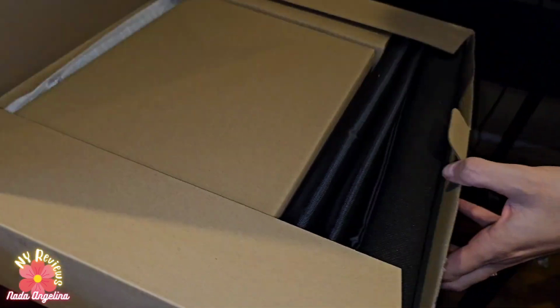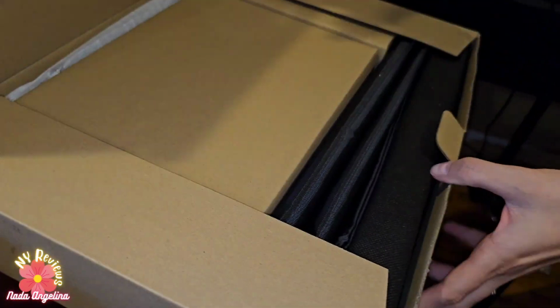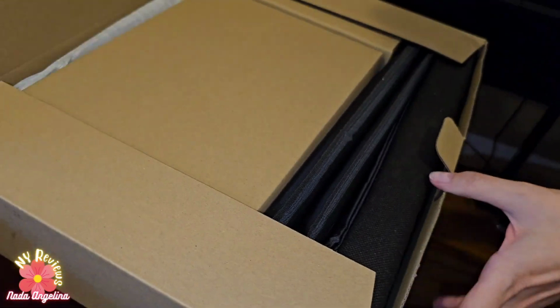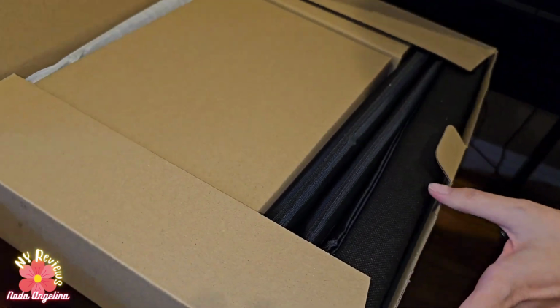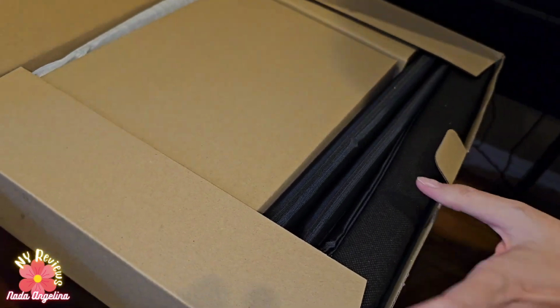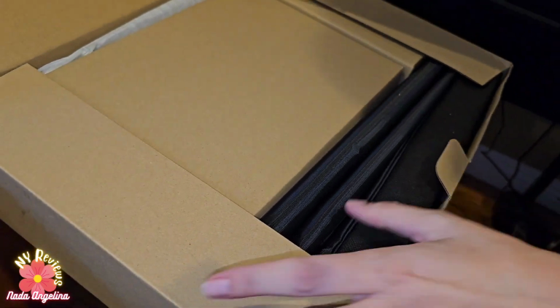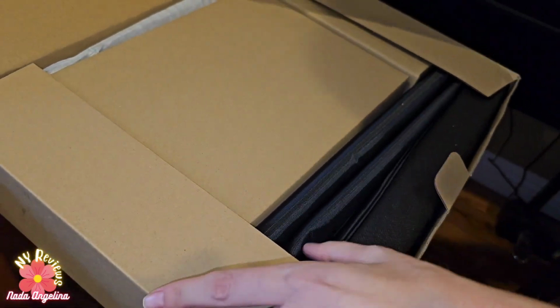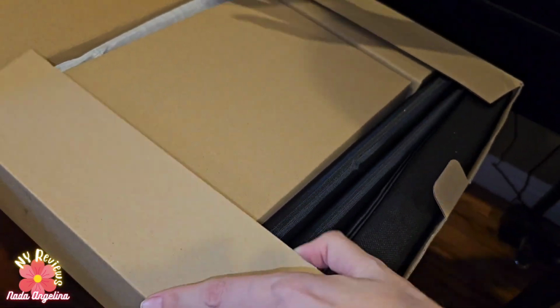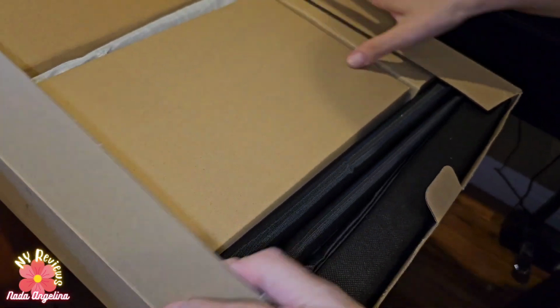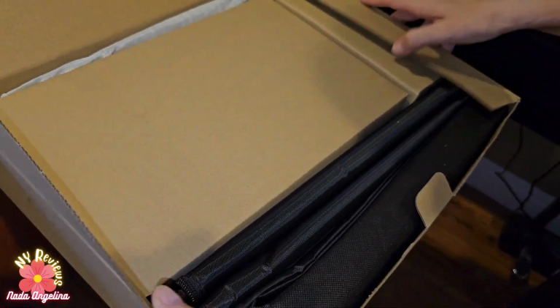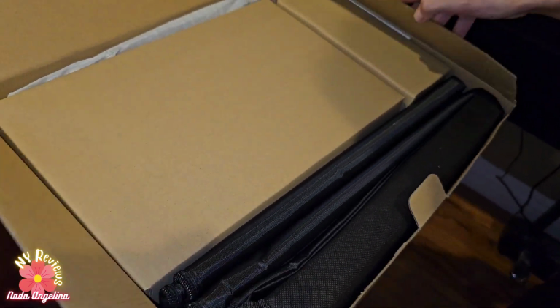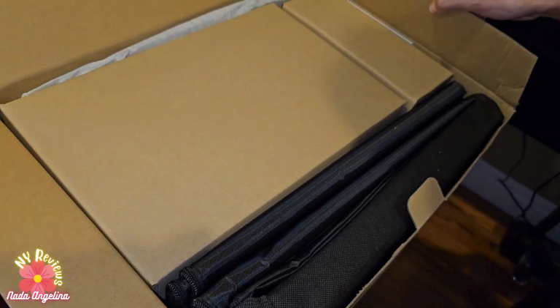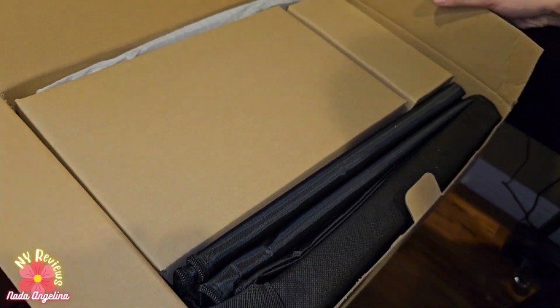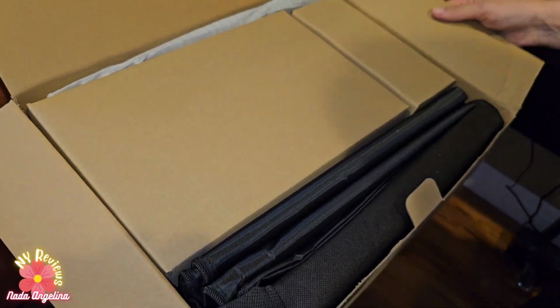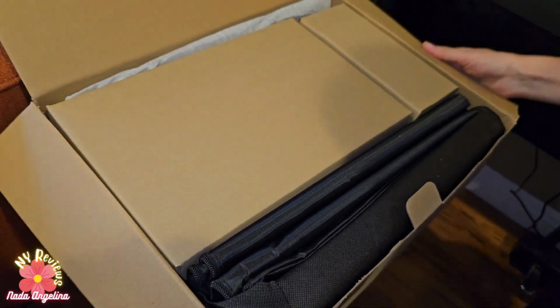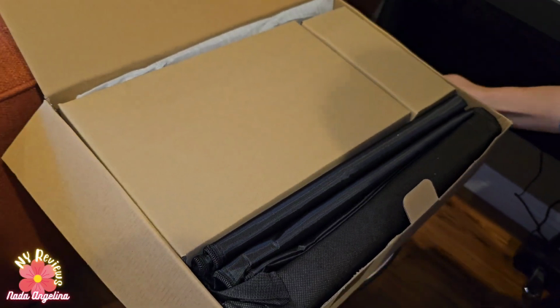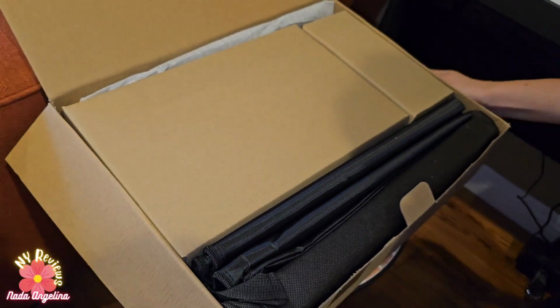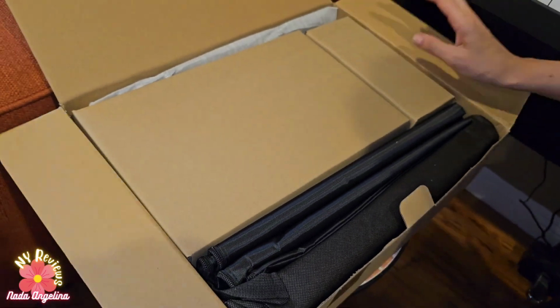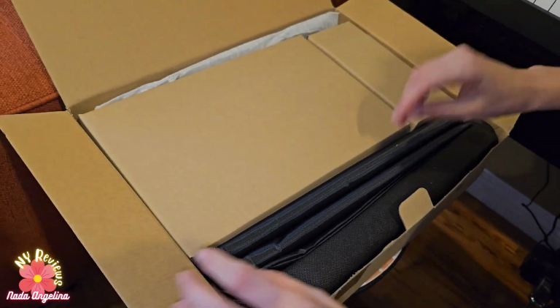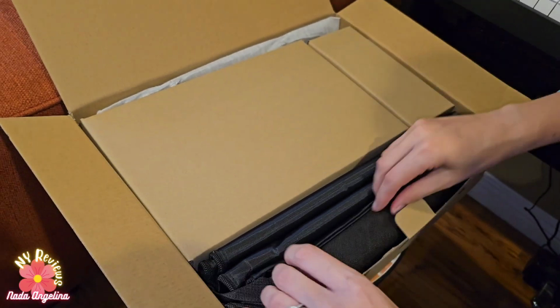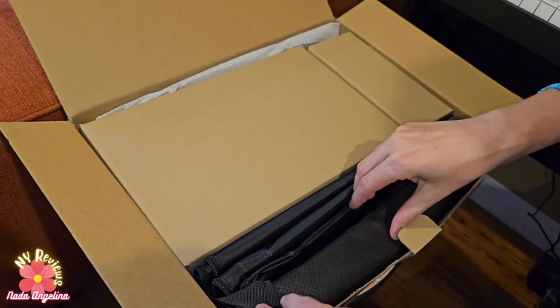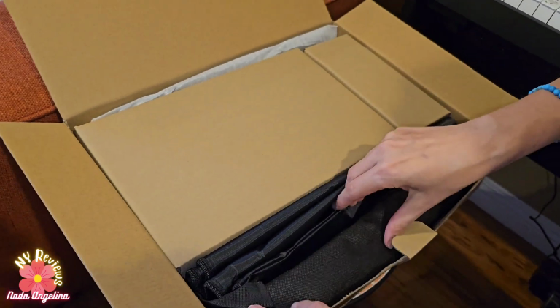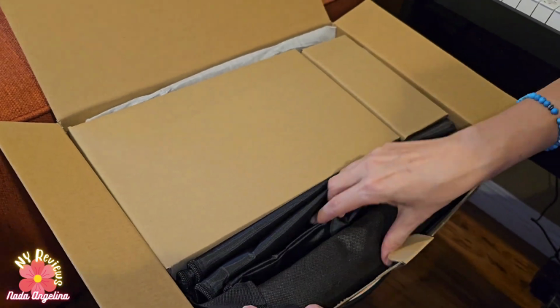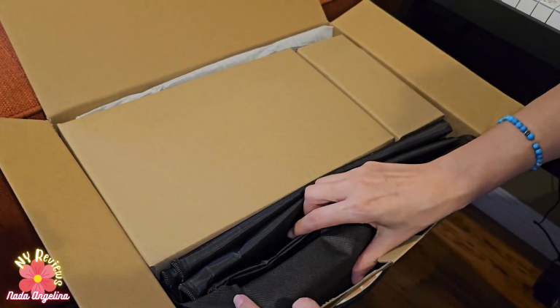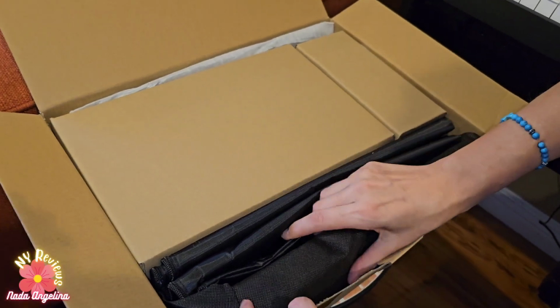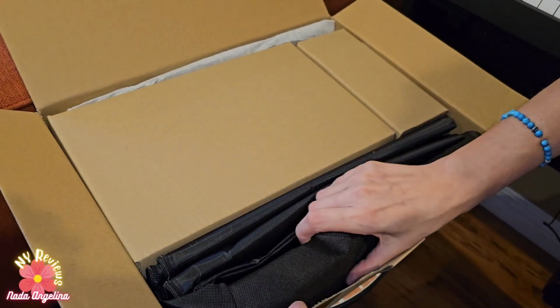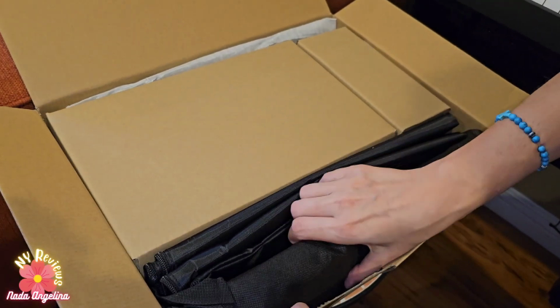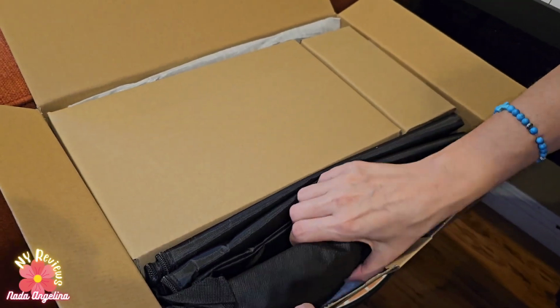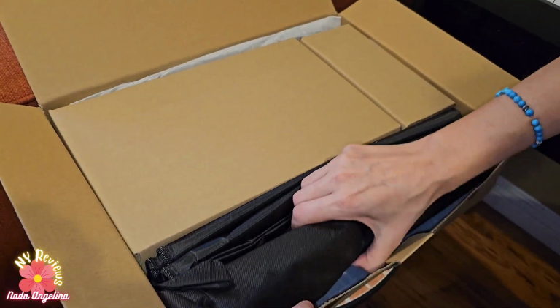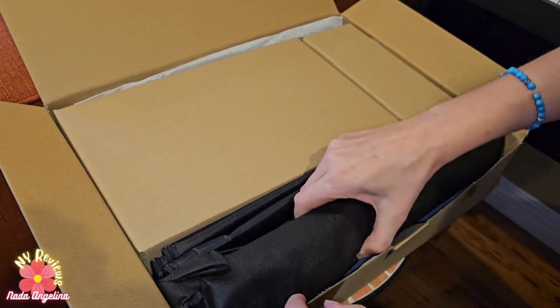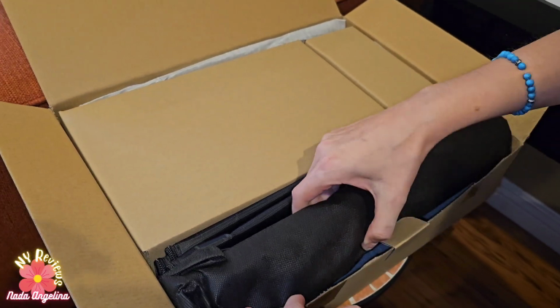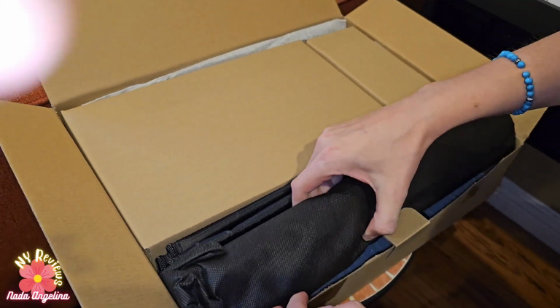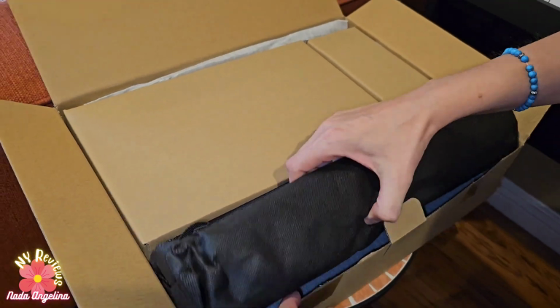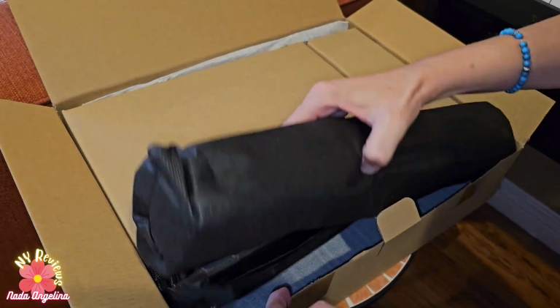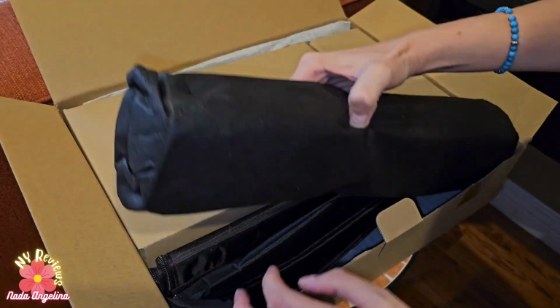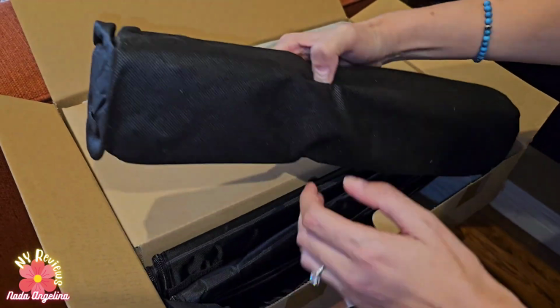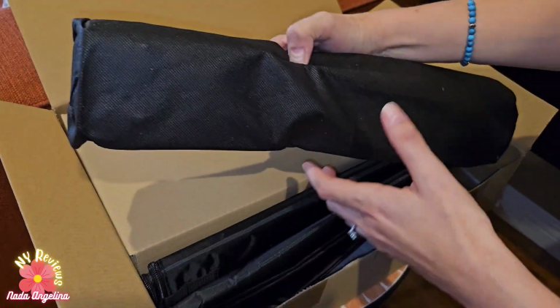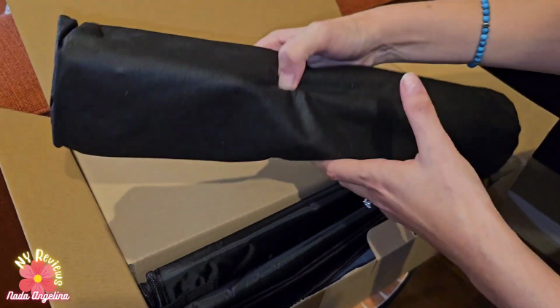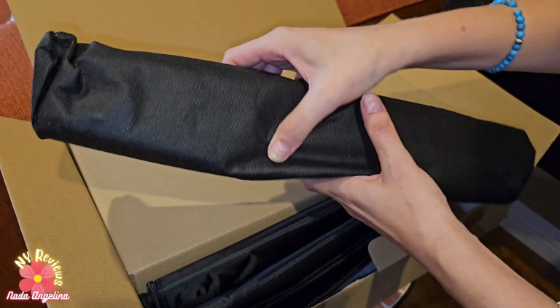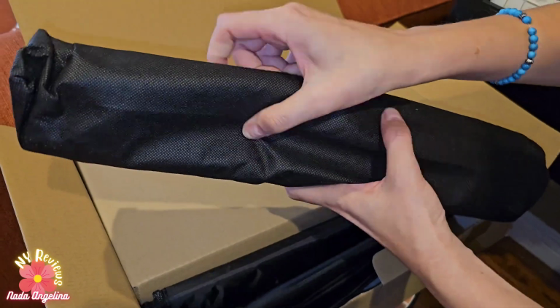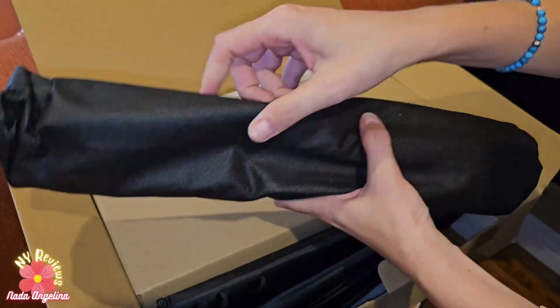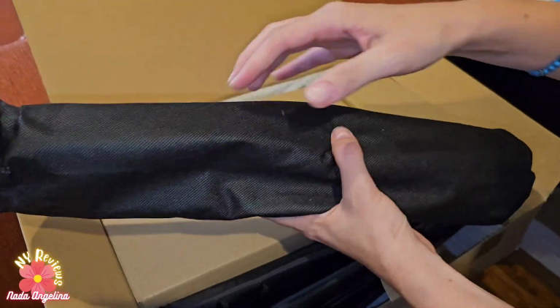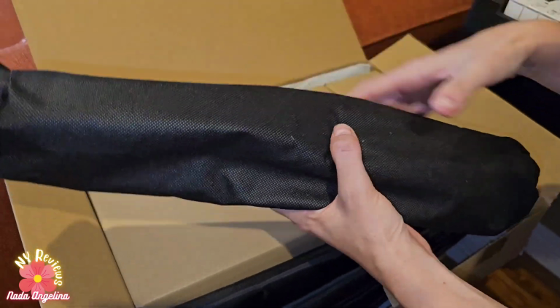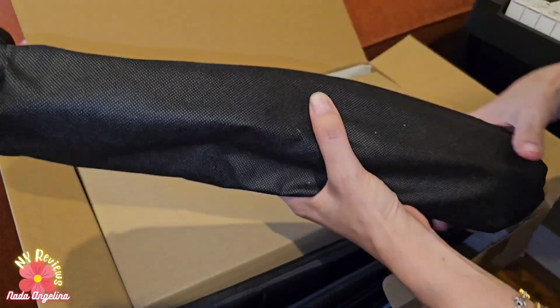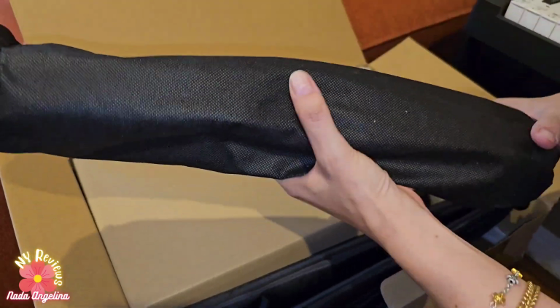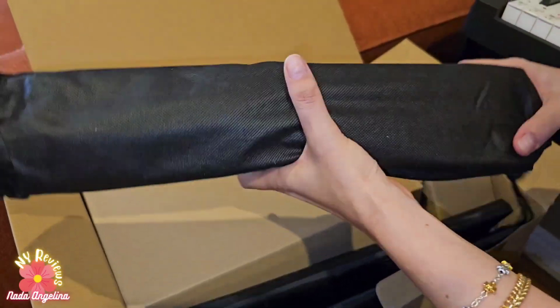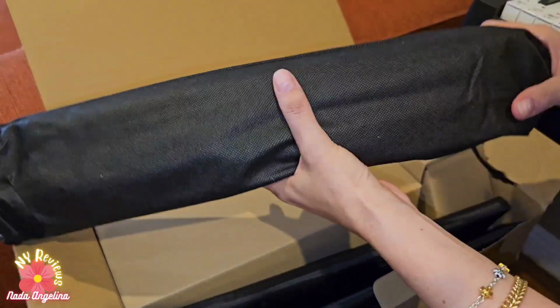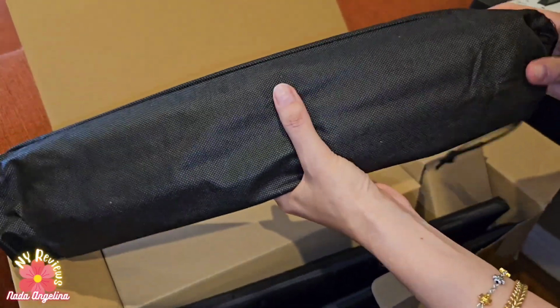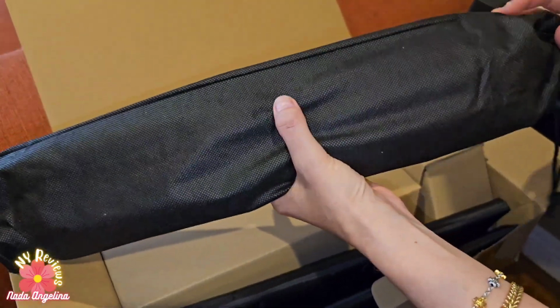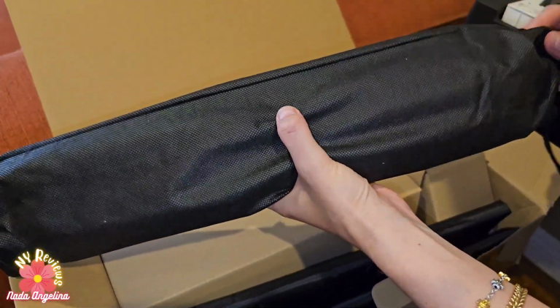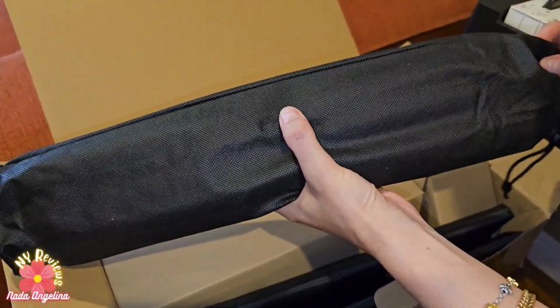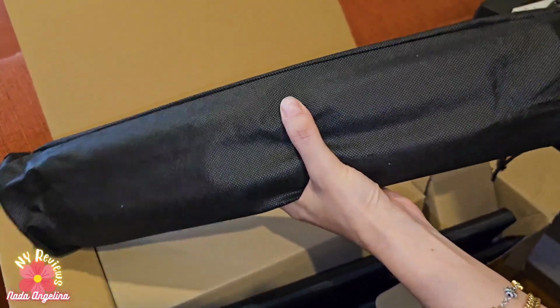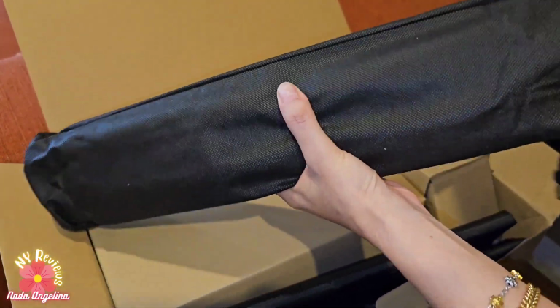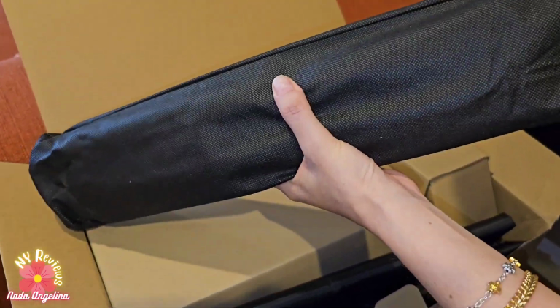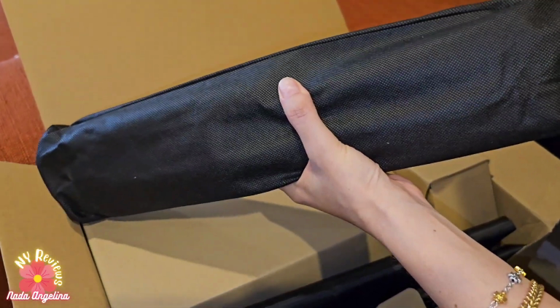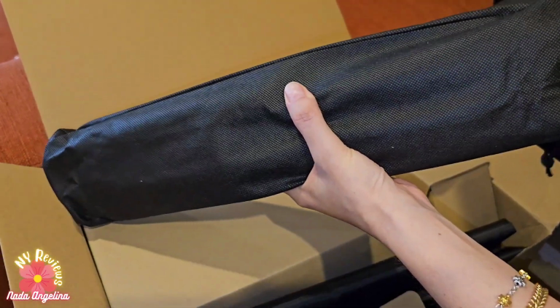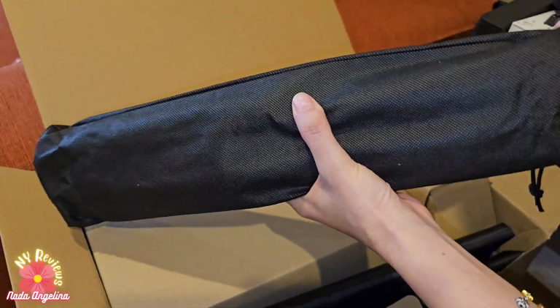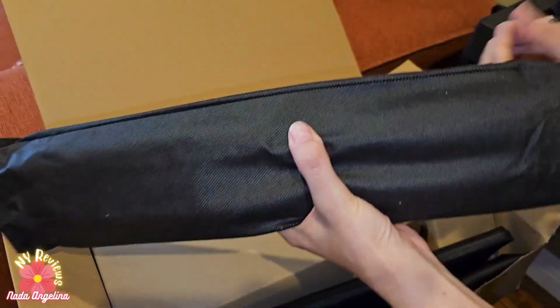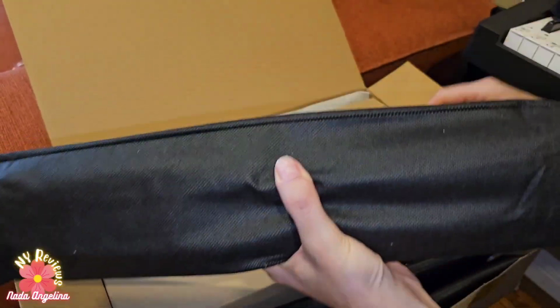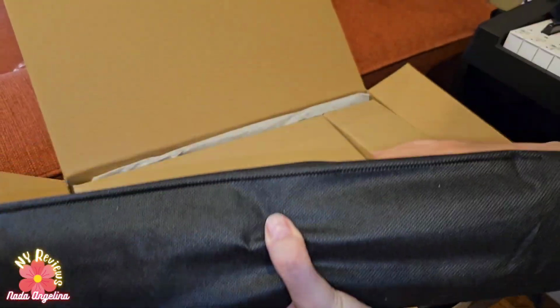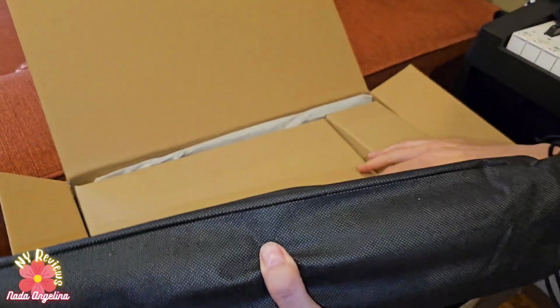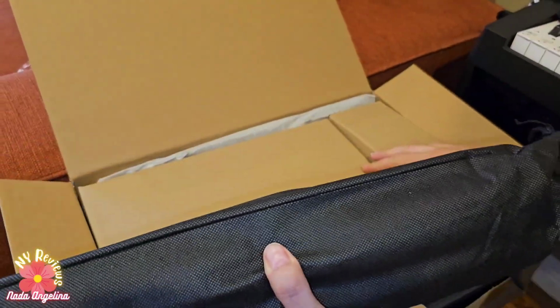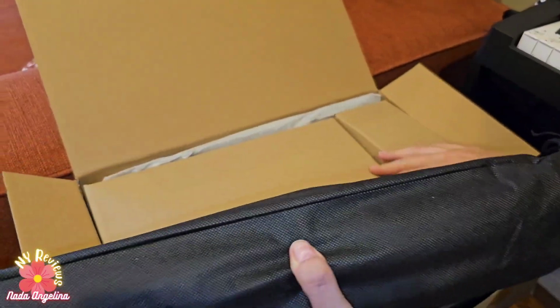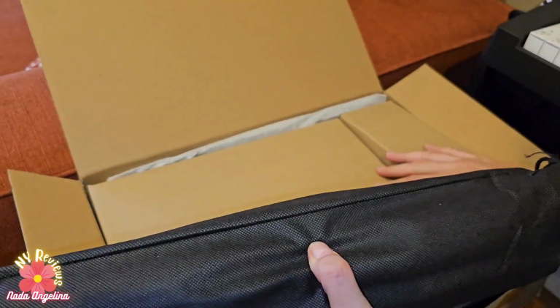This is the box. It comes with all the different parts that we need to install, wrapped very well.